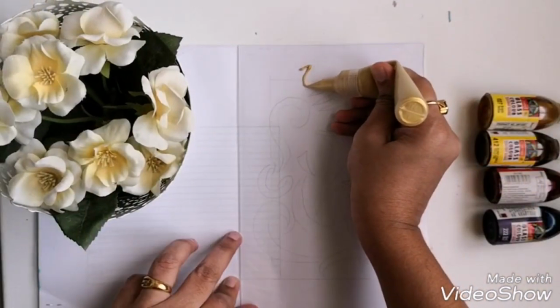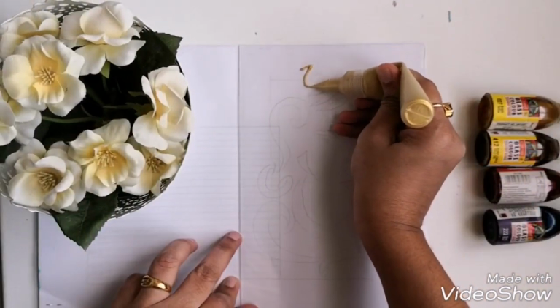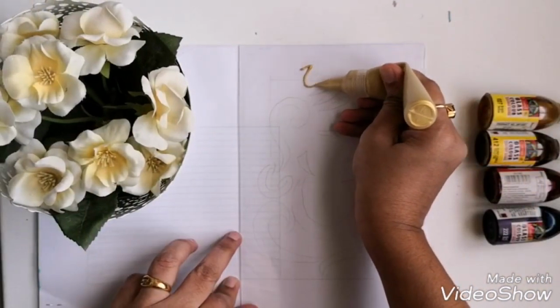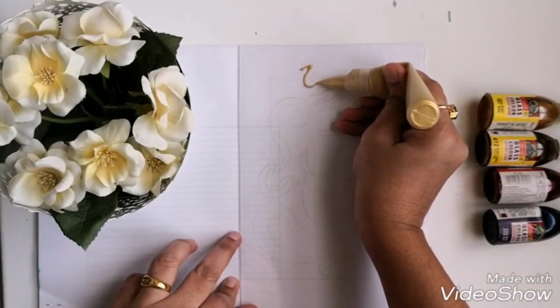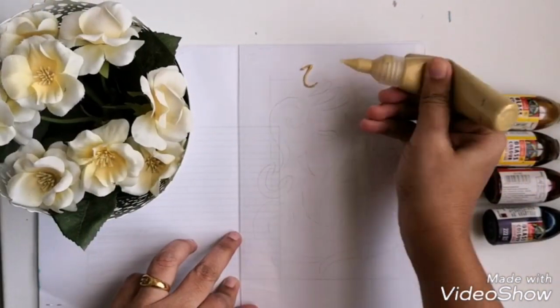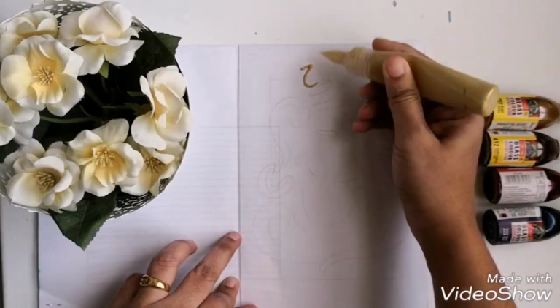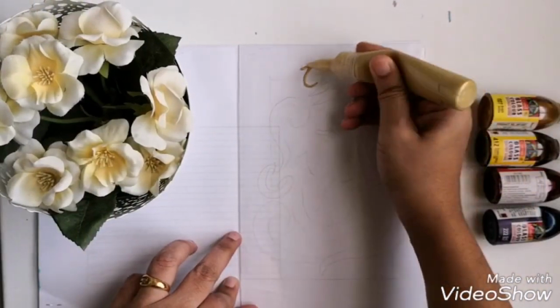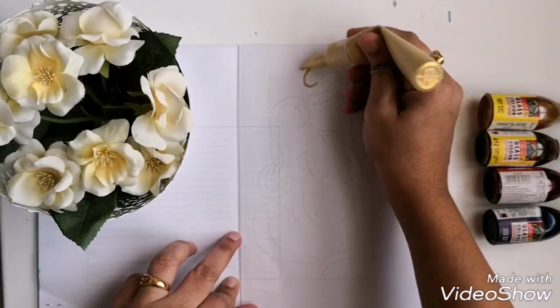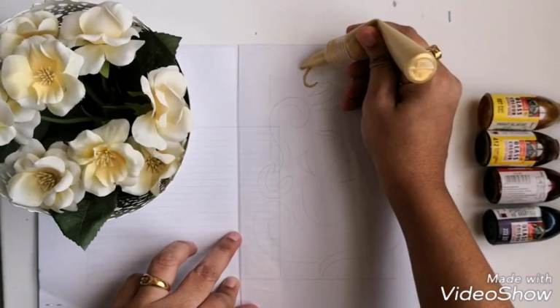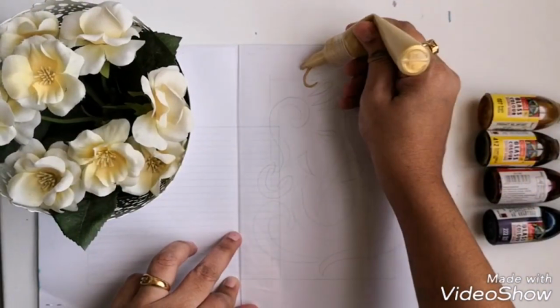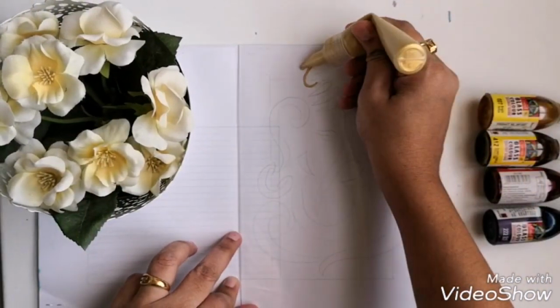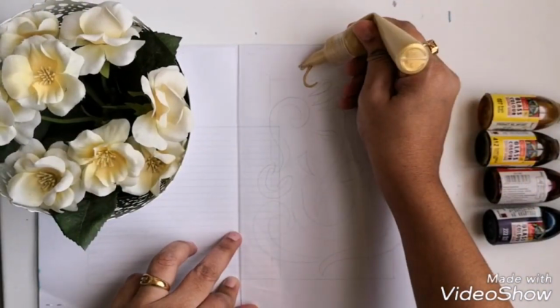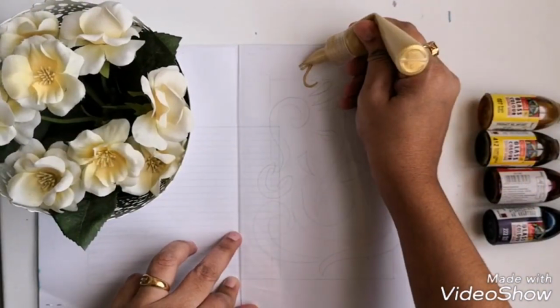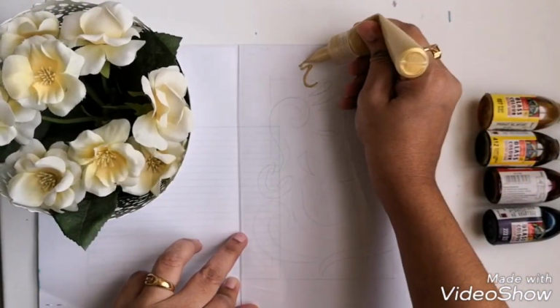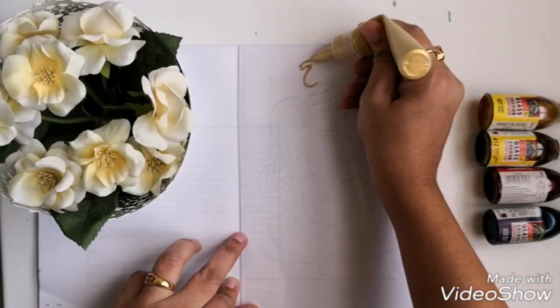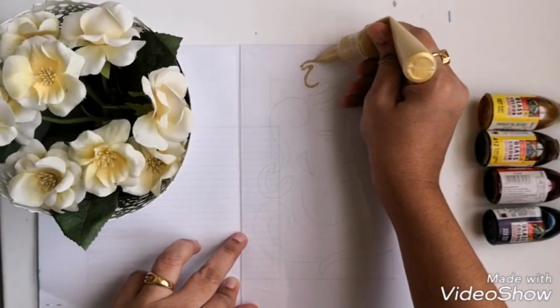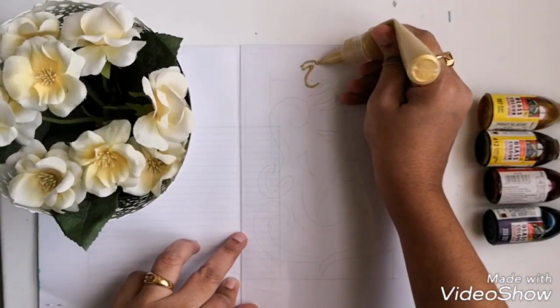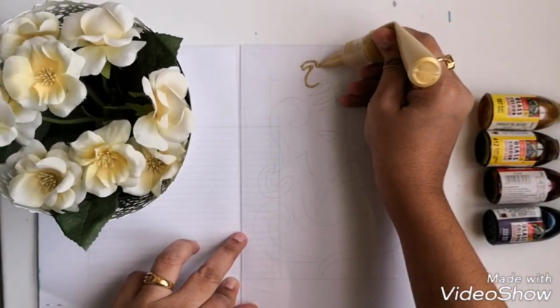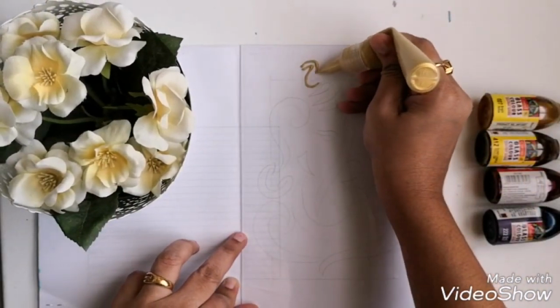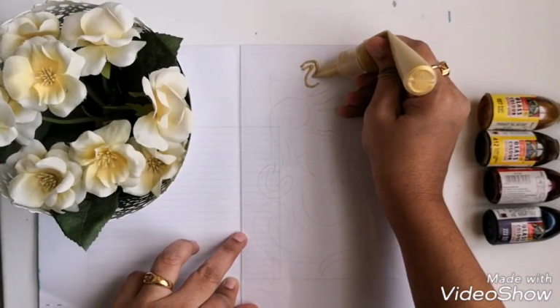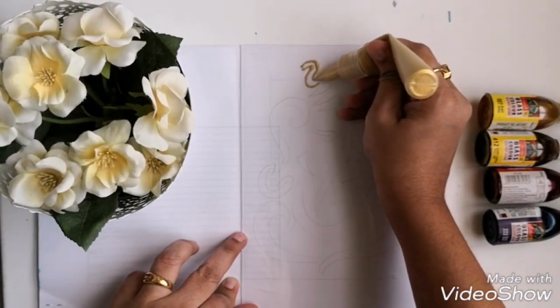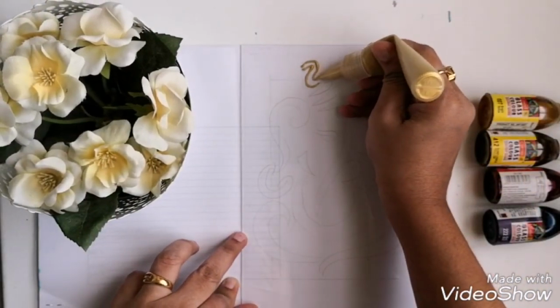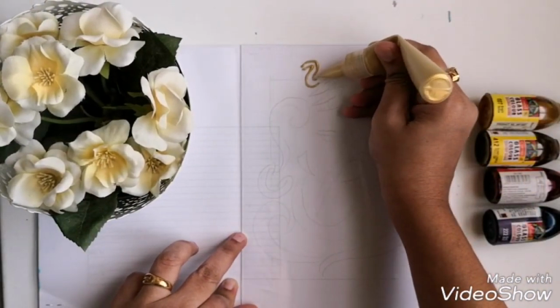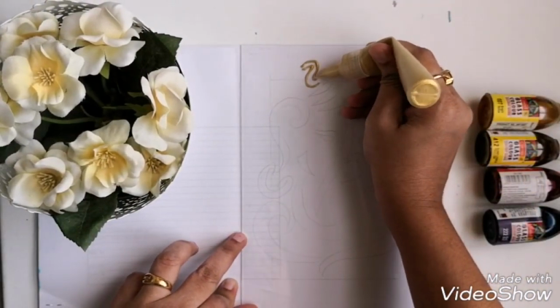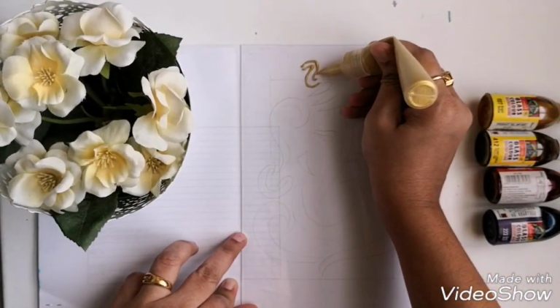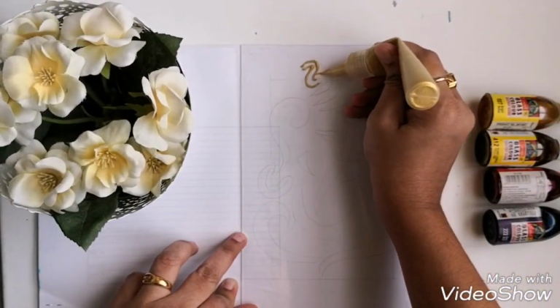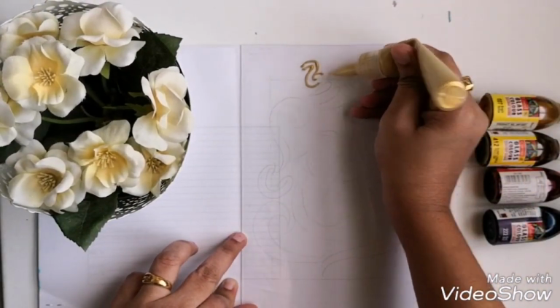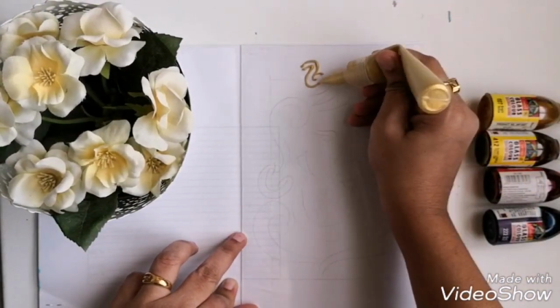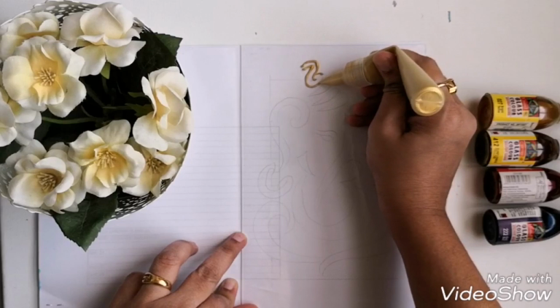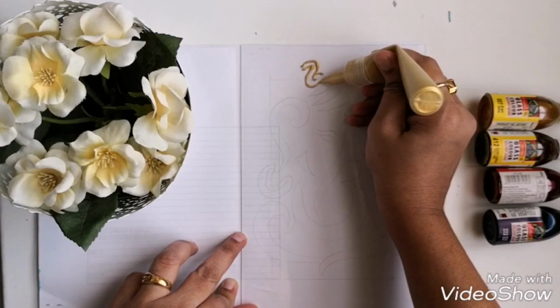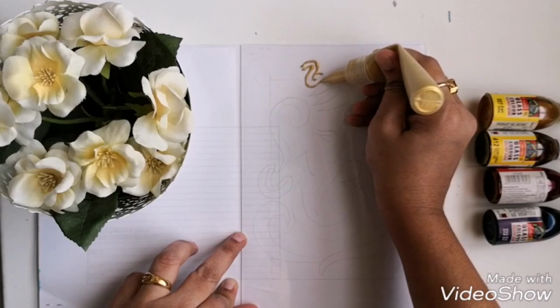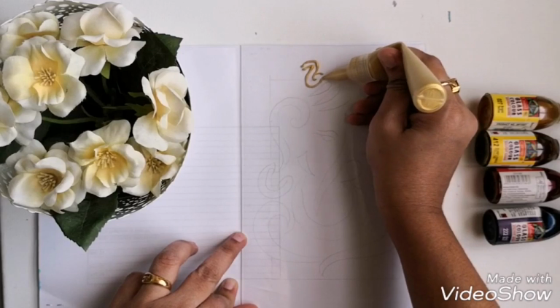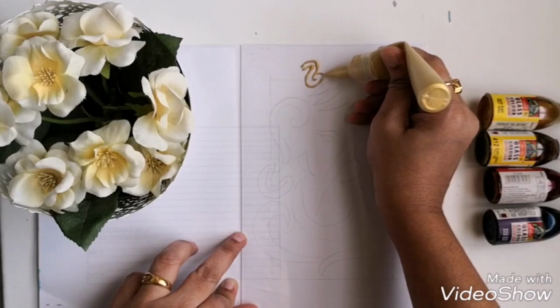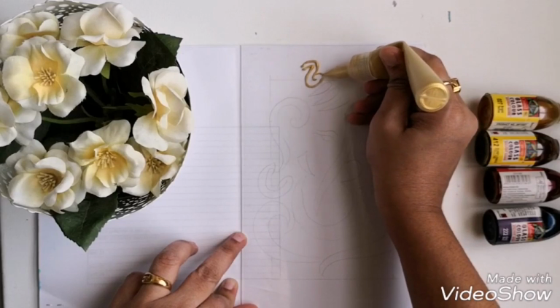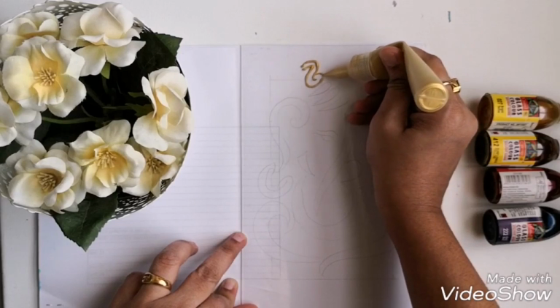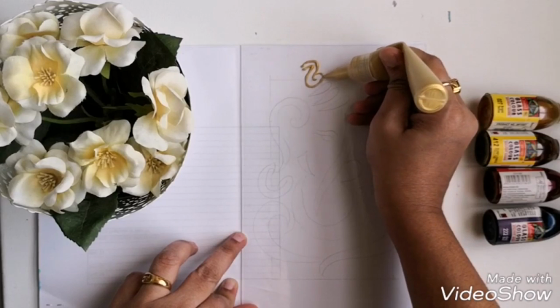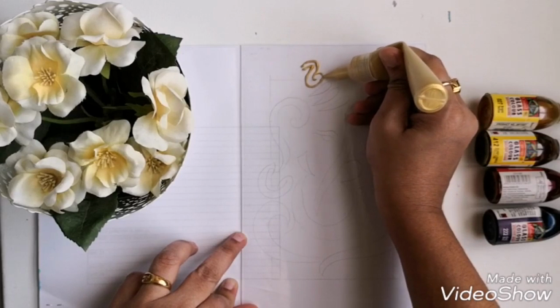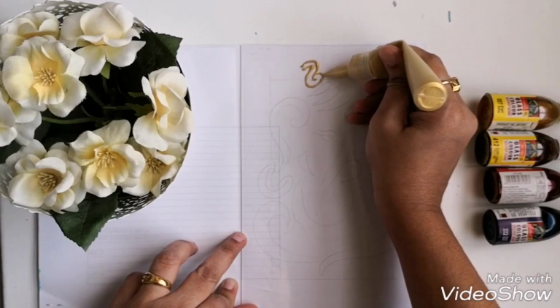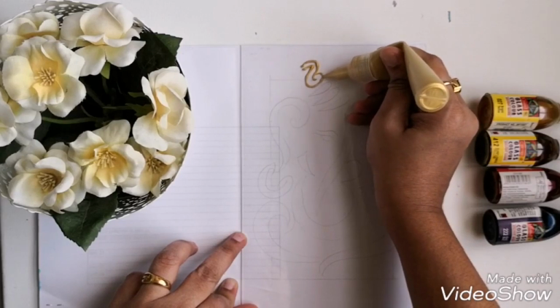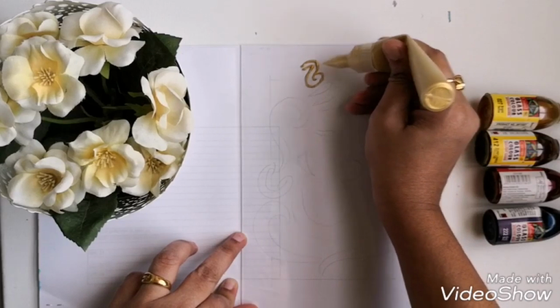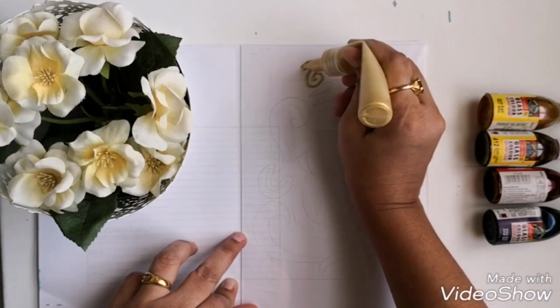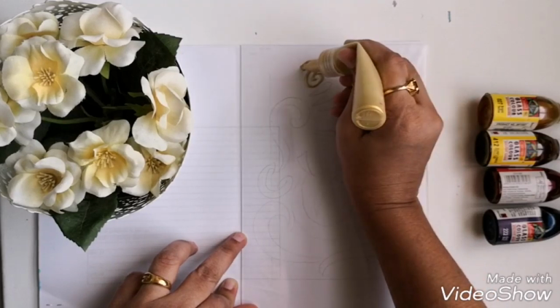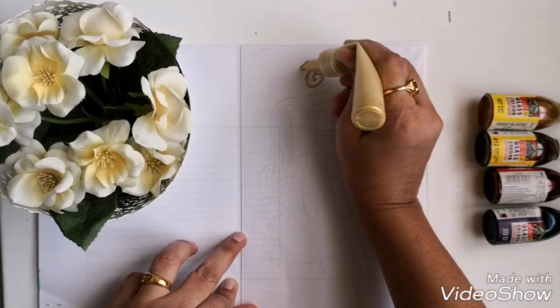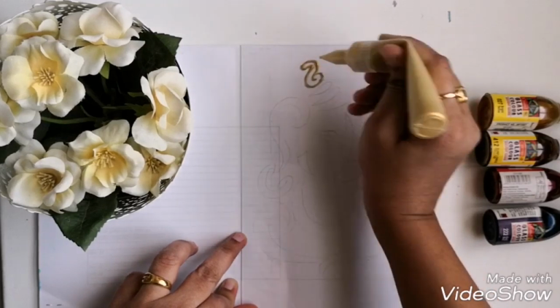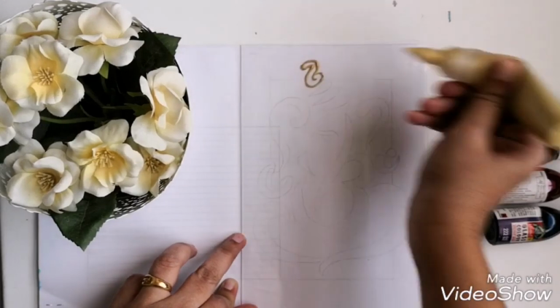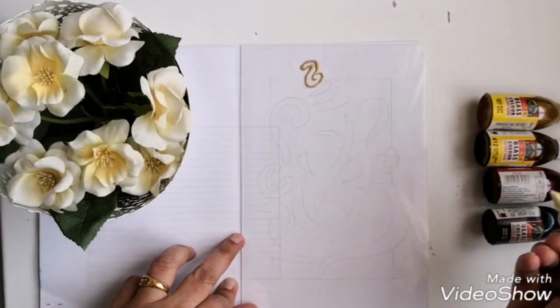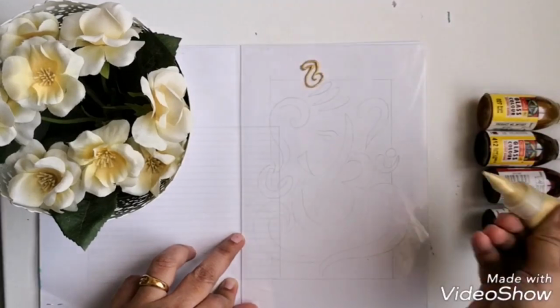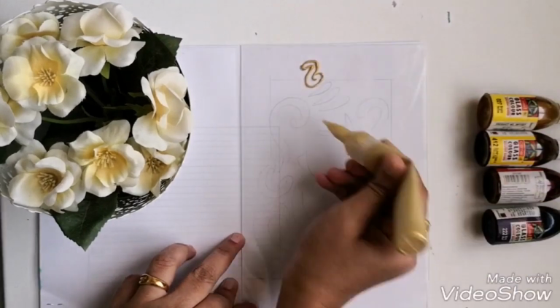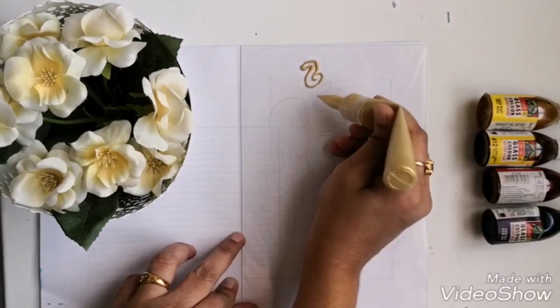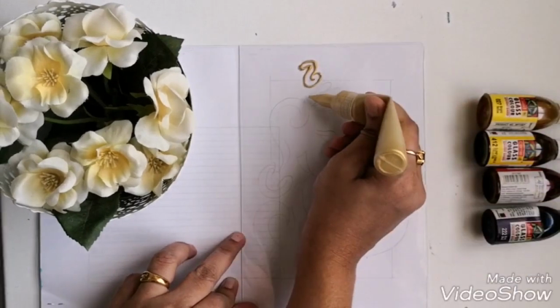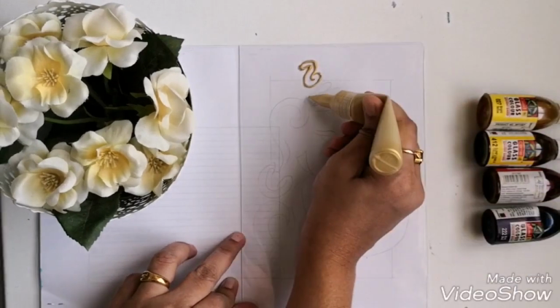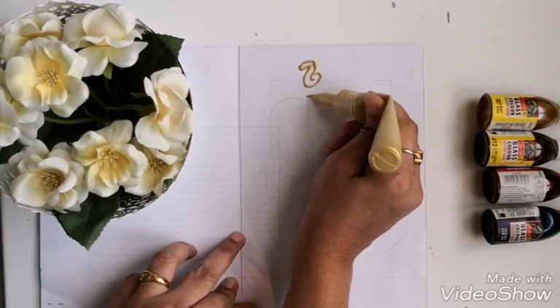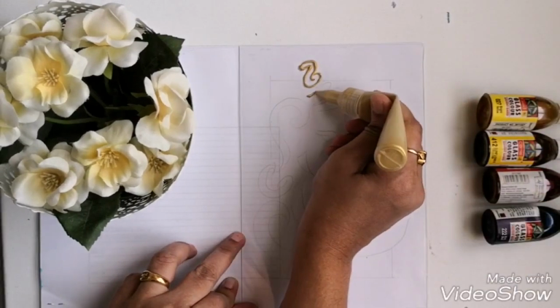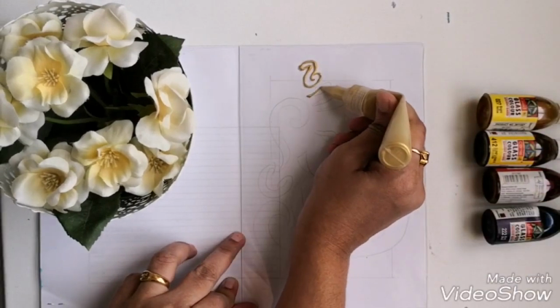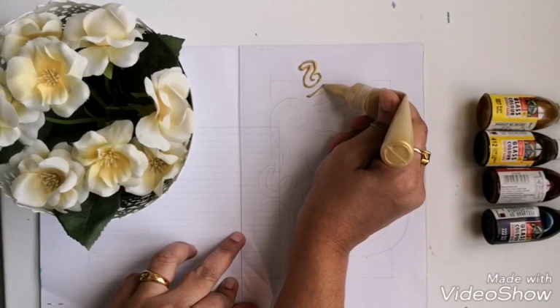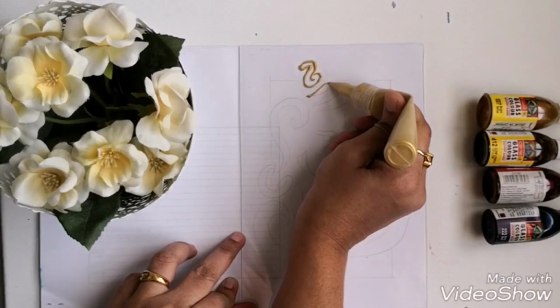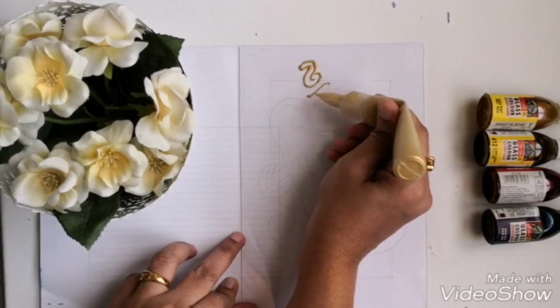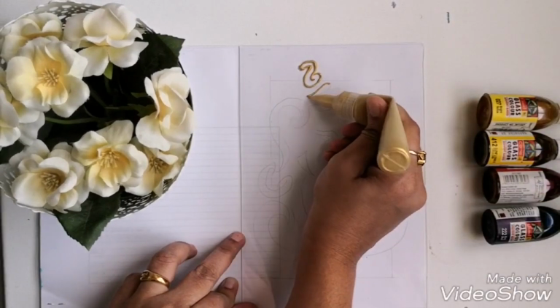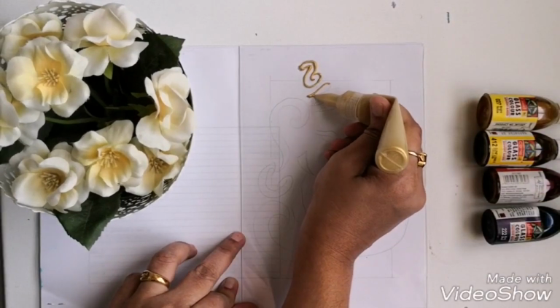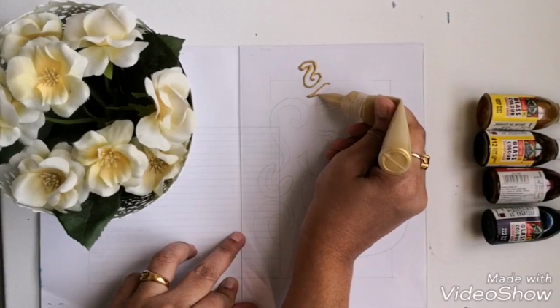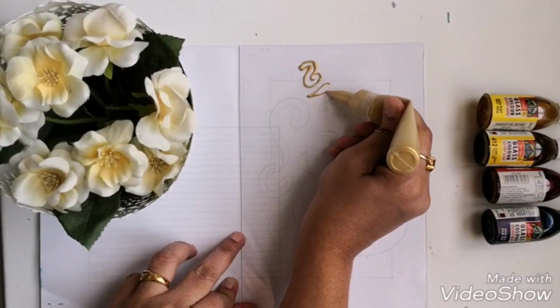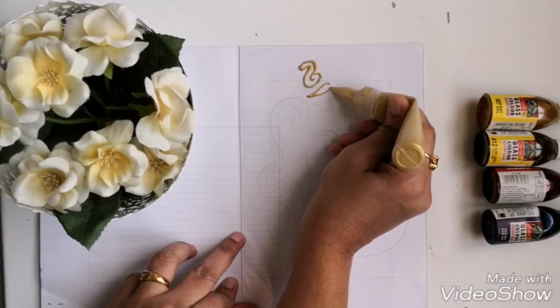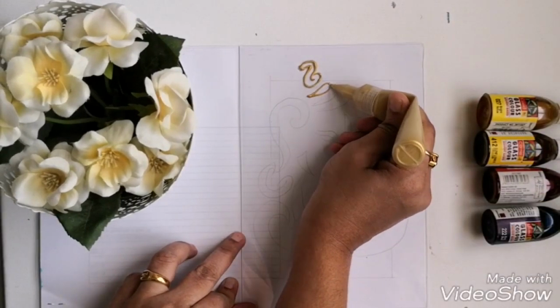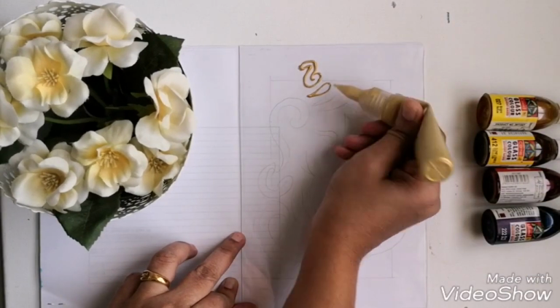Hello friends, in this video I am going to show you how to paint a beautiful Ganesha using glass picks.